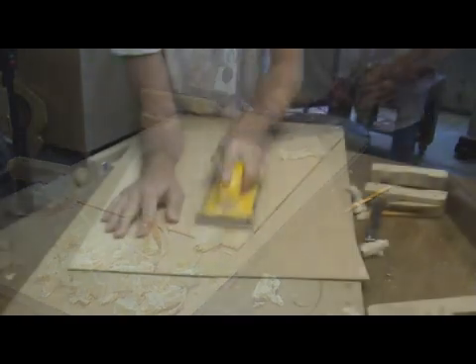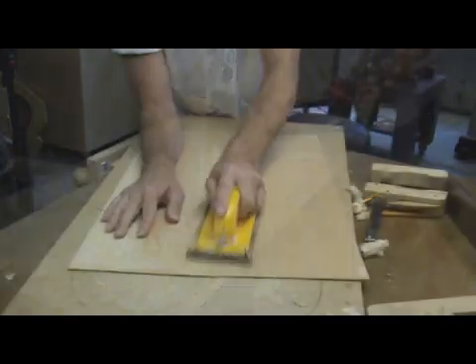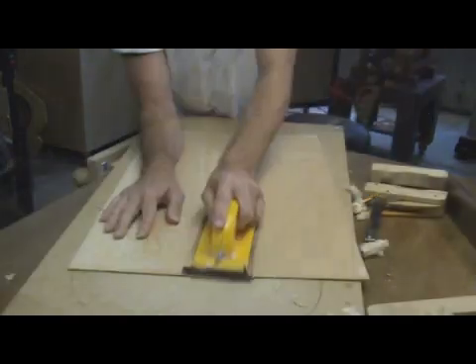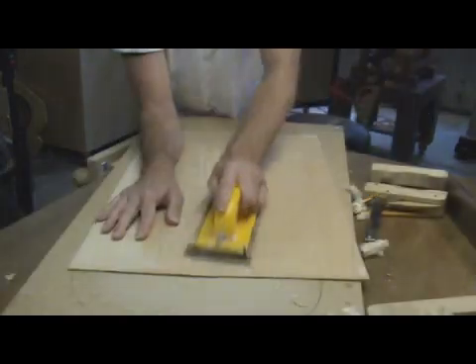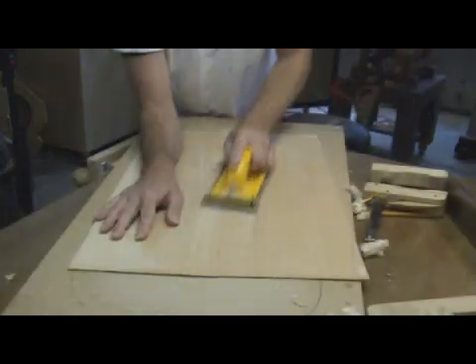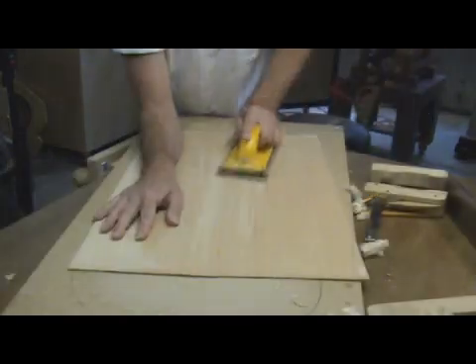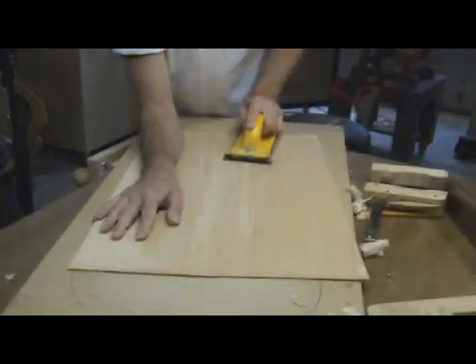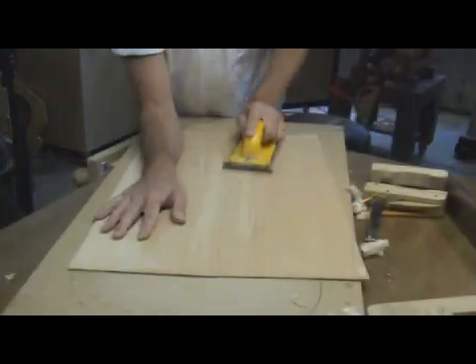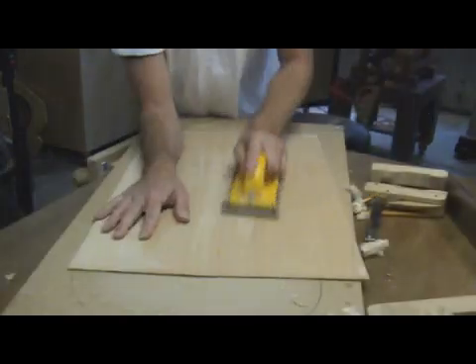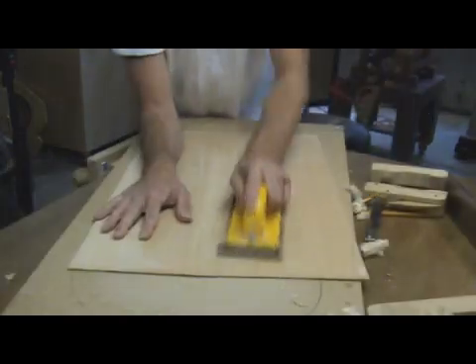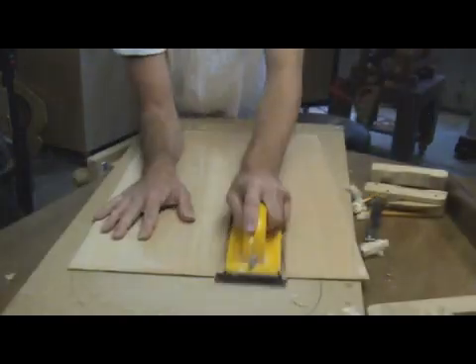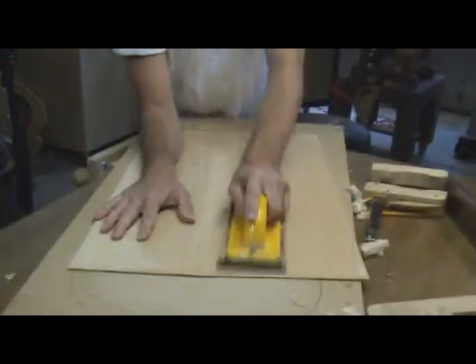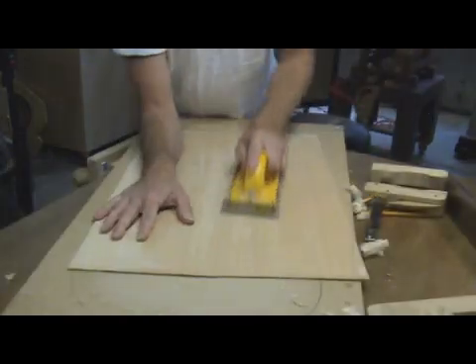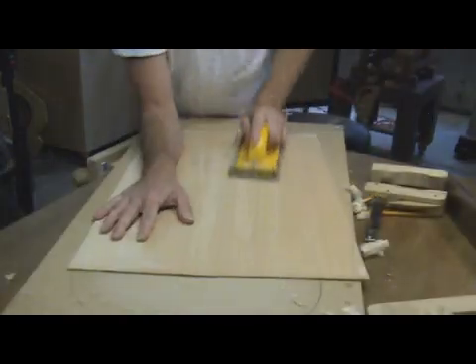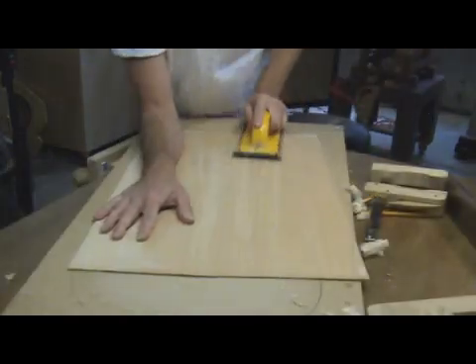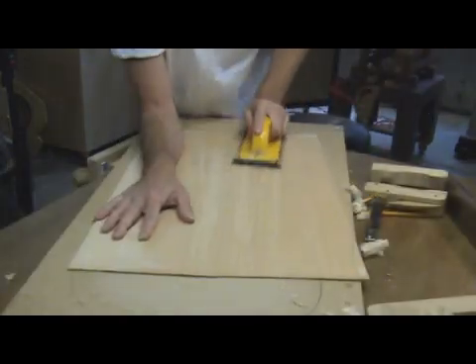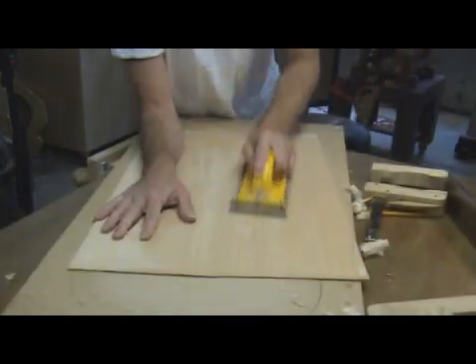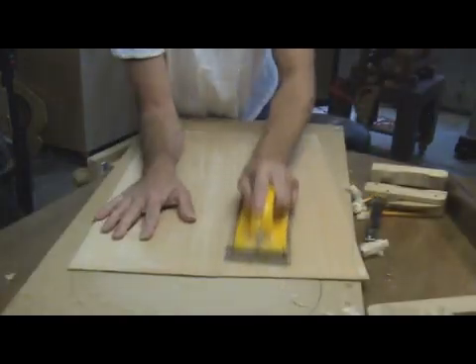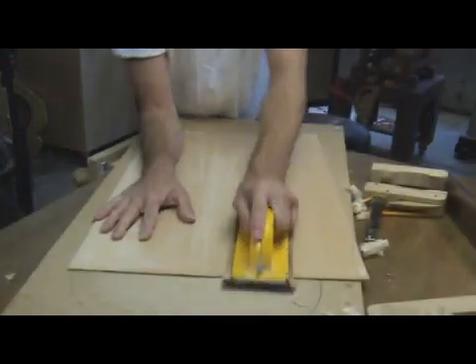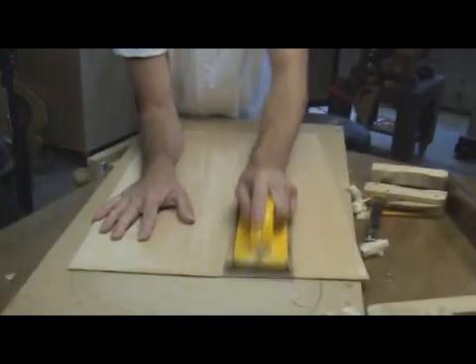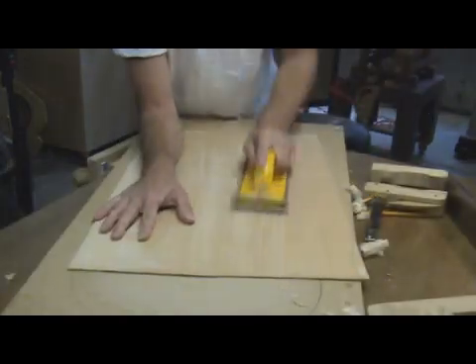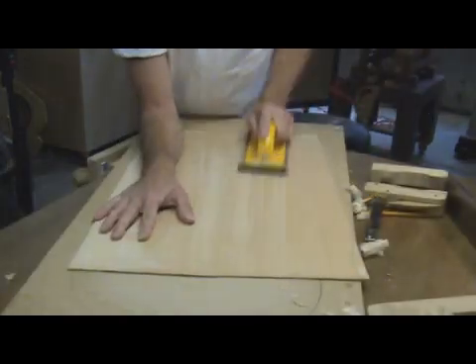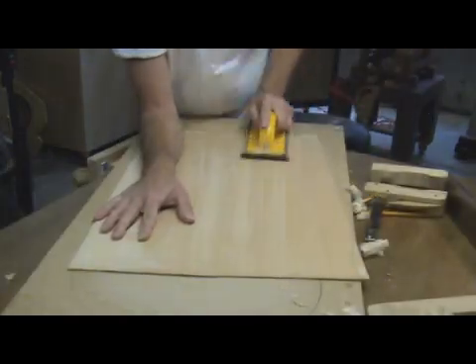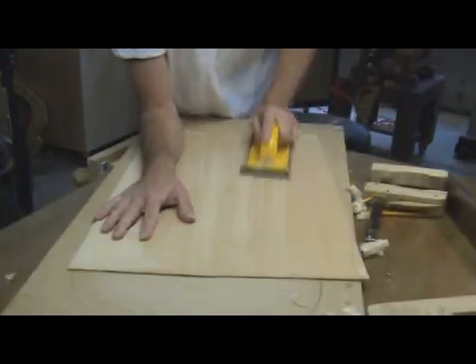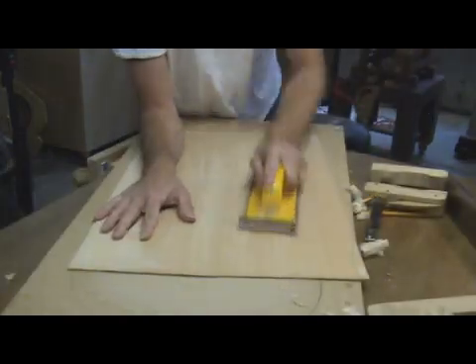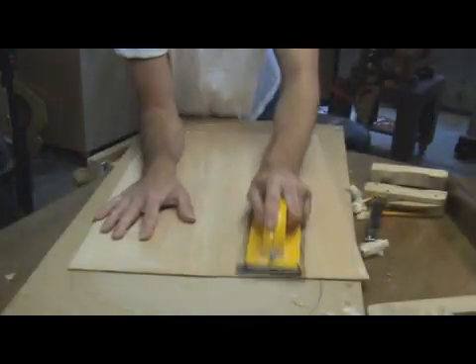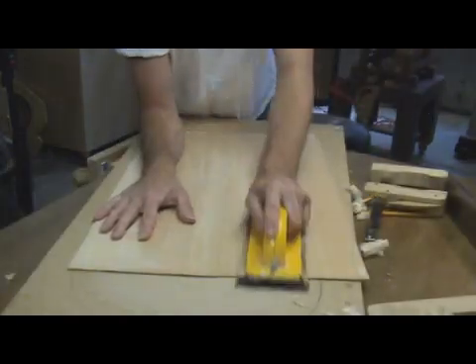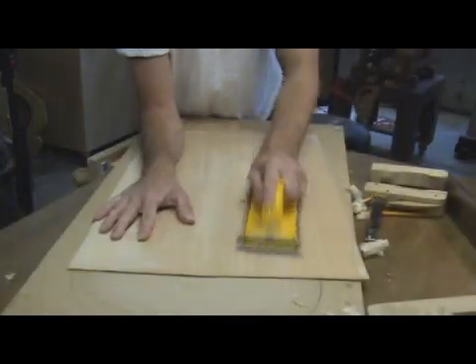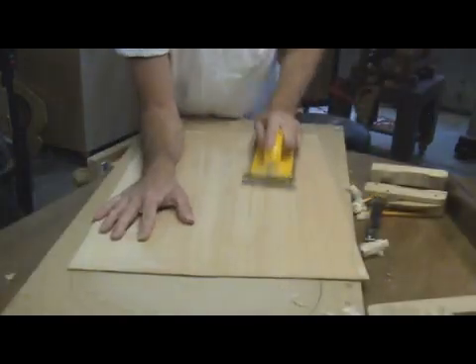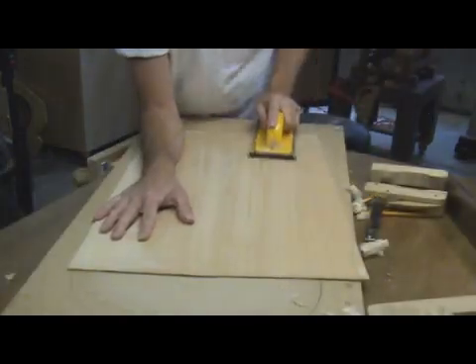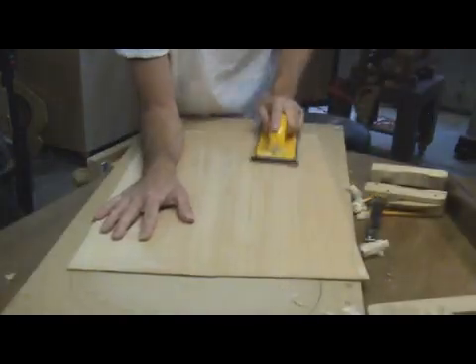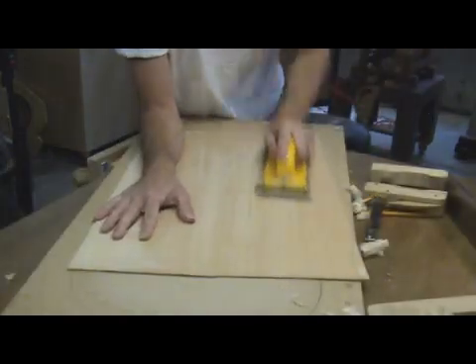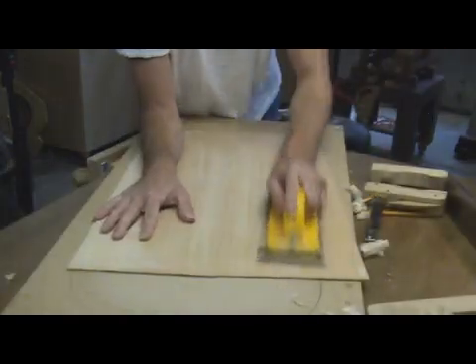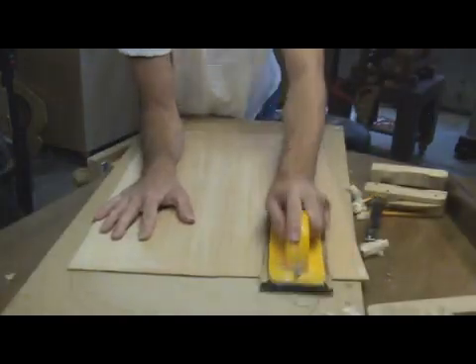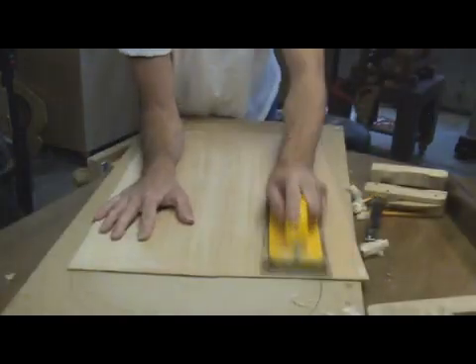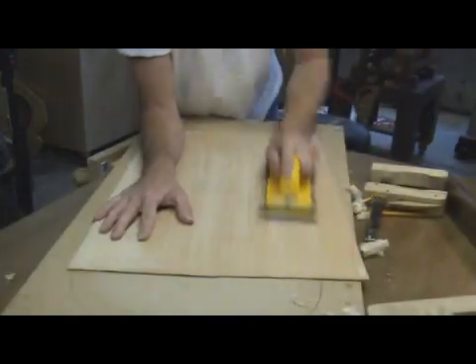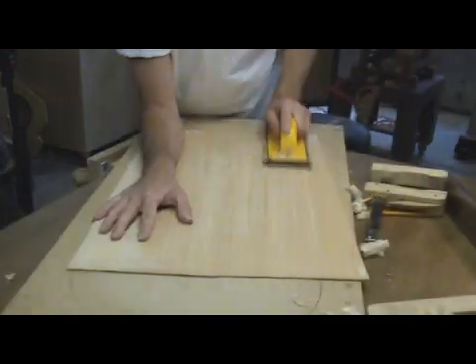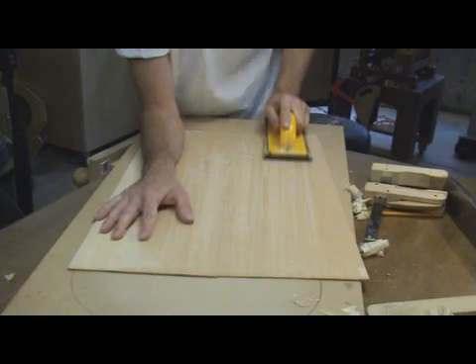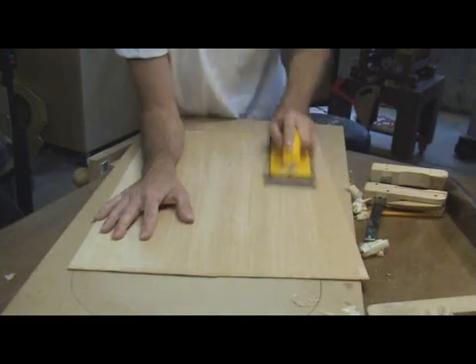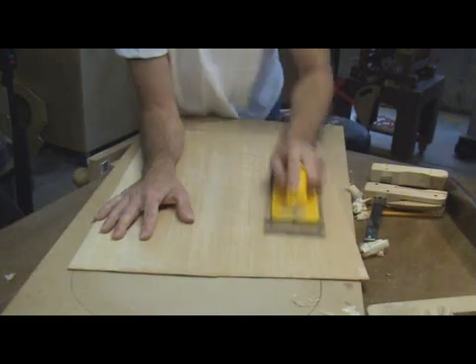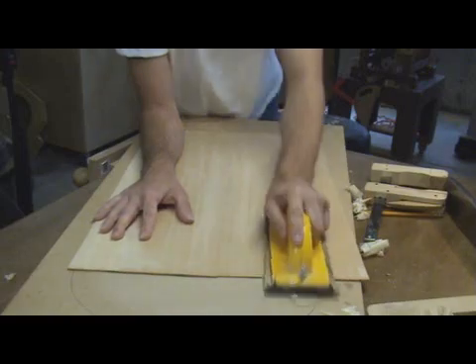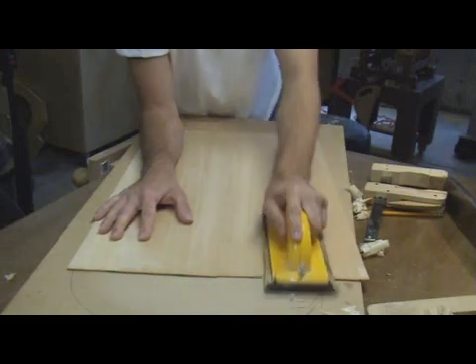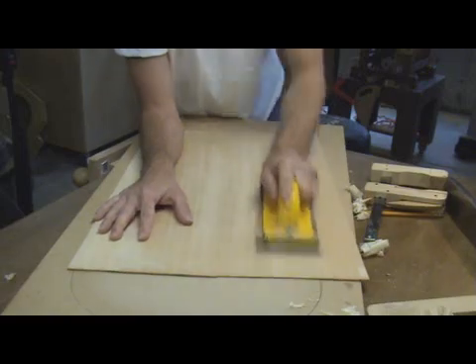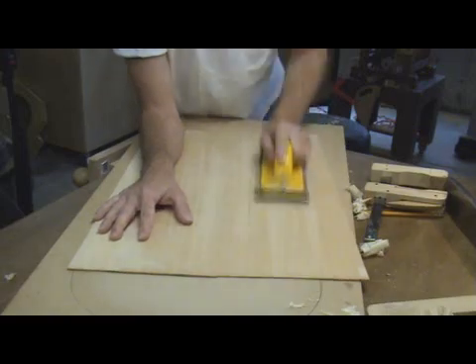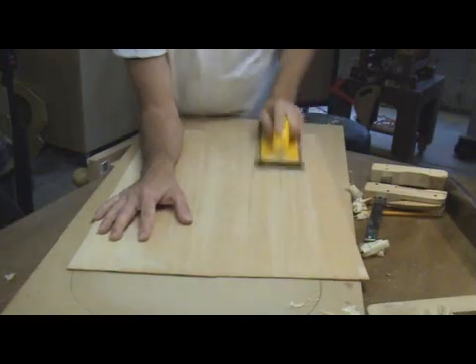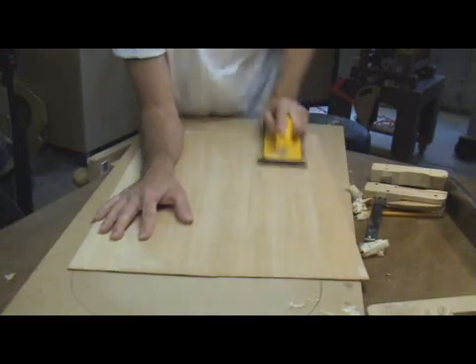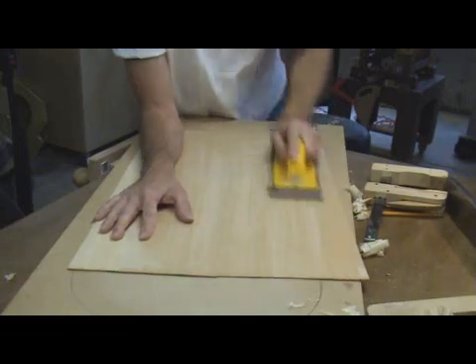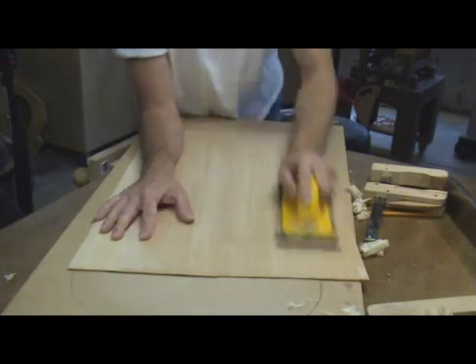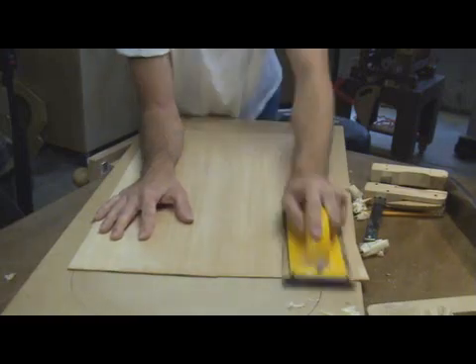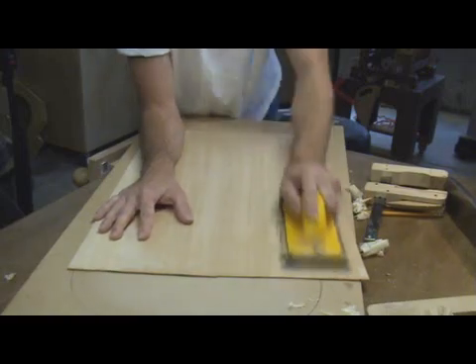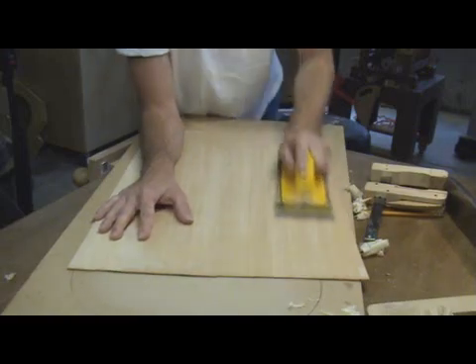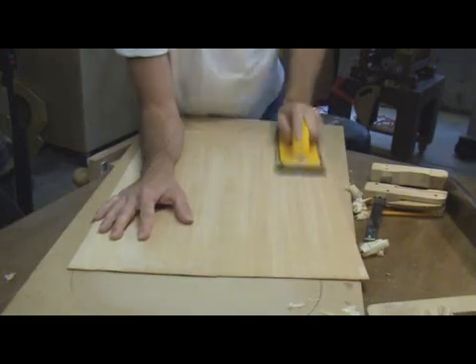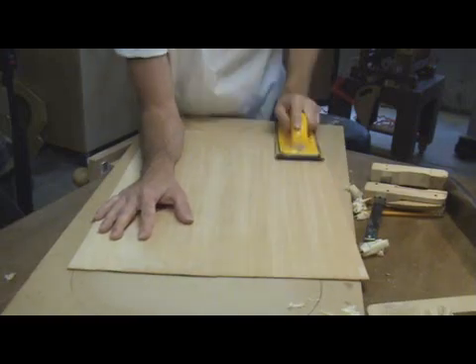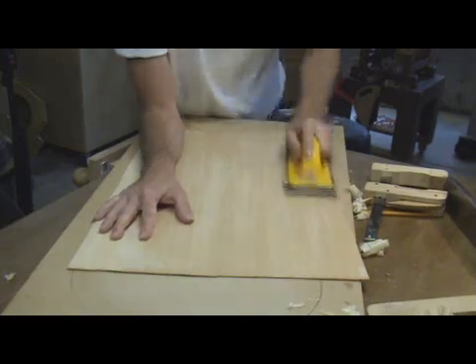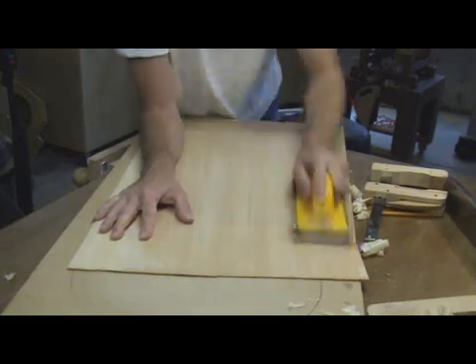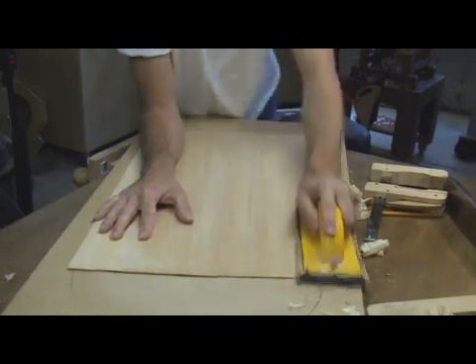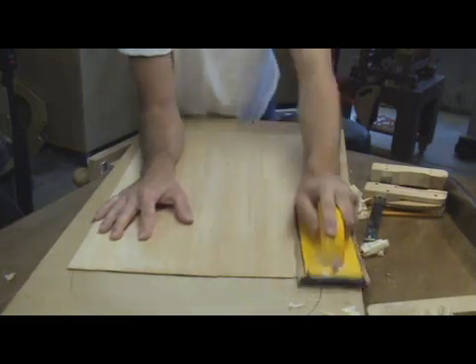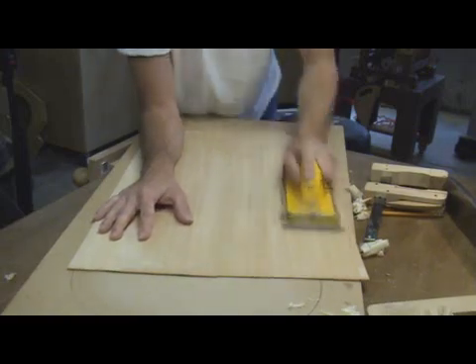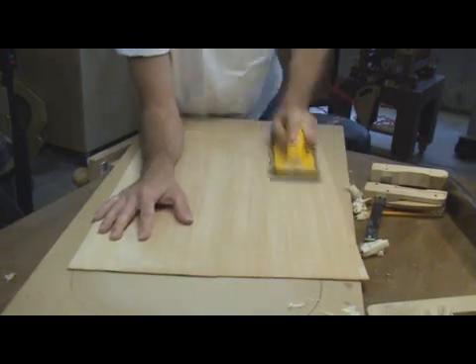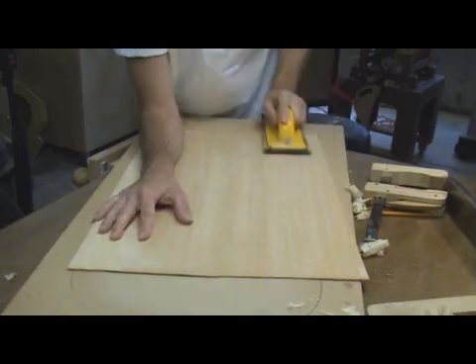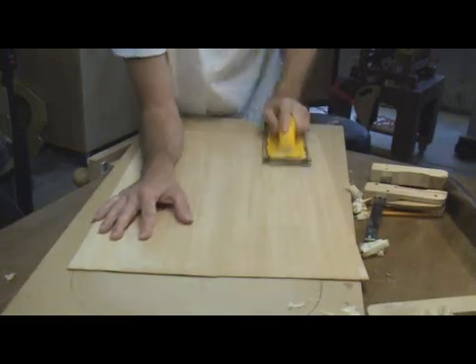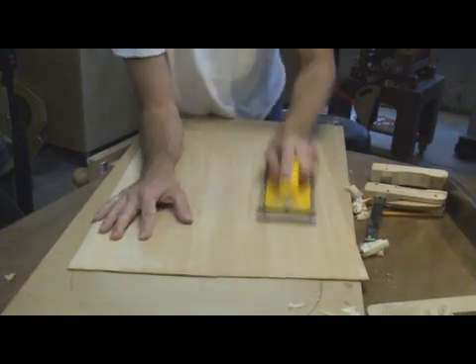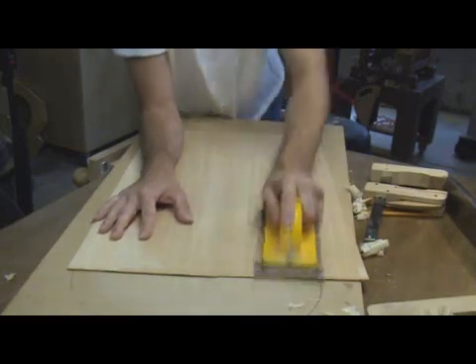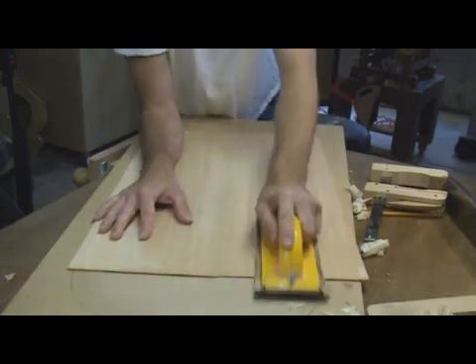If I use only a hand plane, then I complete the process by sanding the inside of the top up to 180 or even 220 grit.